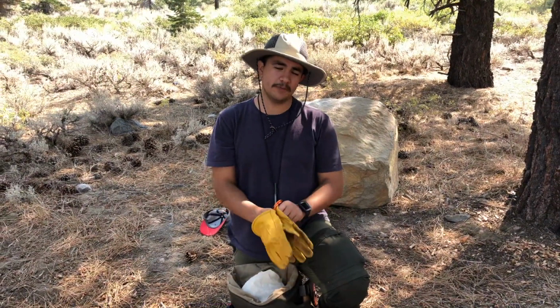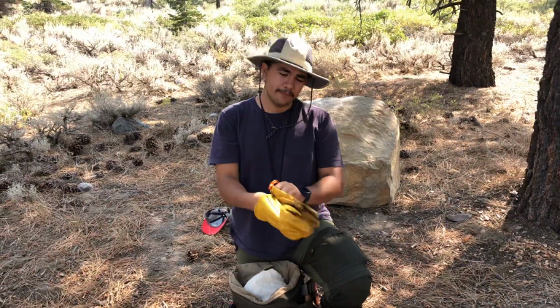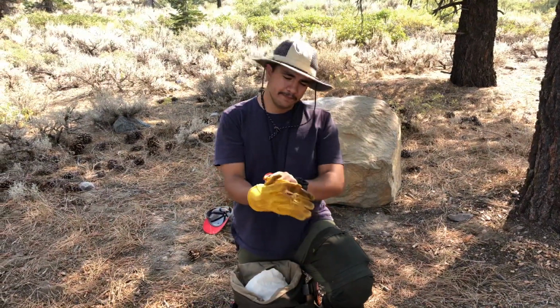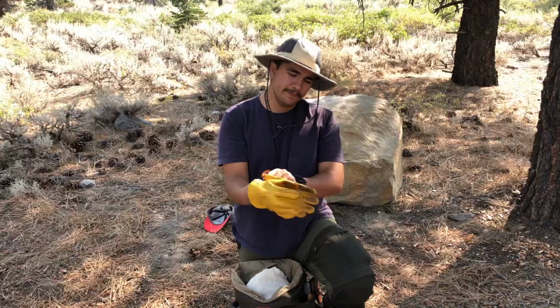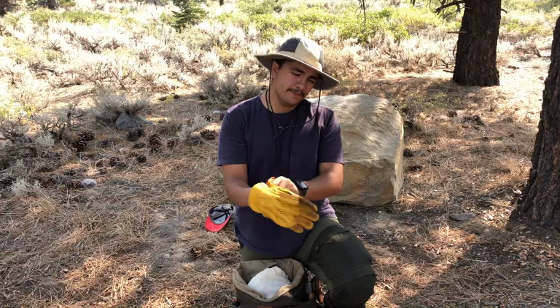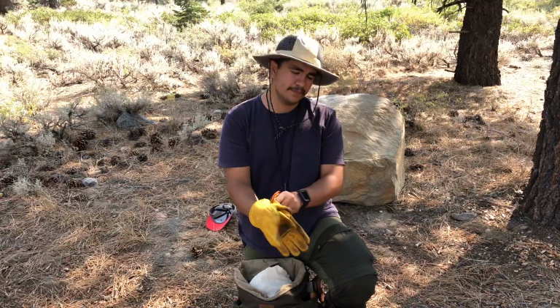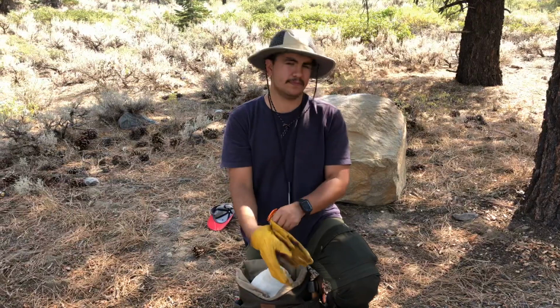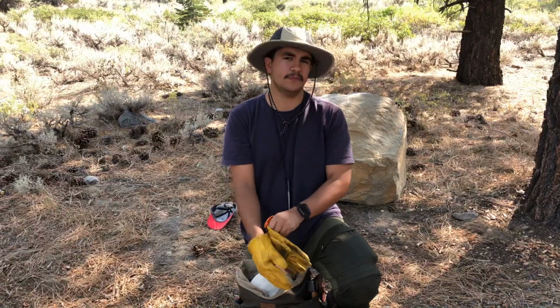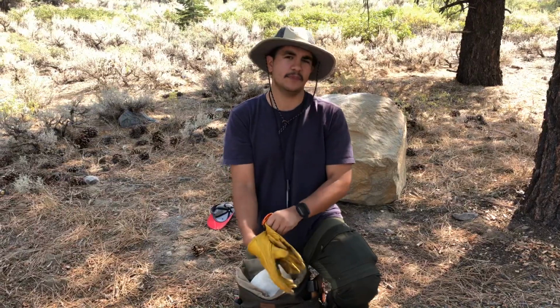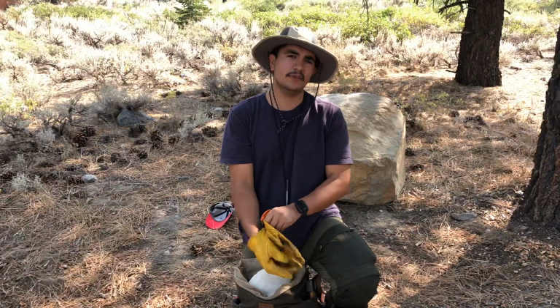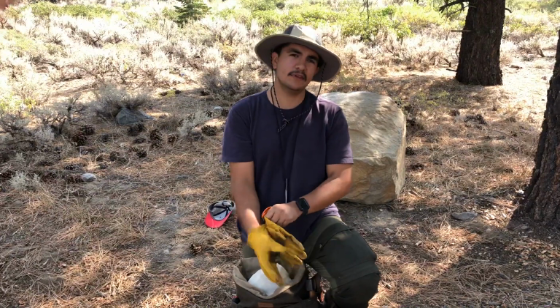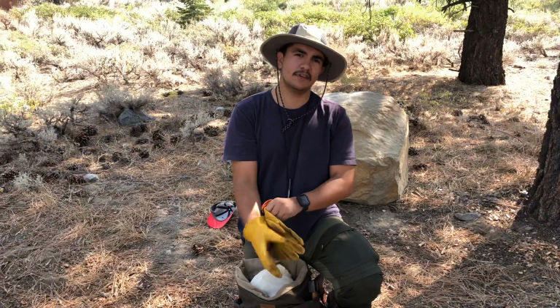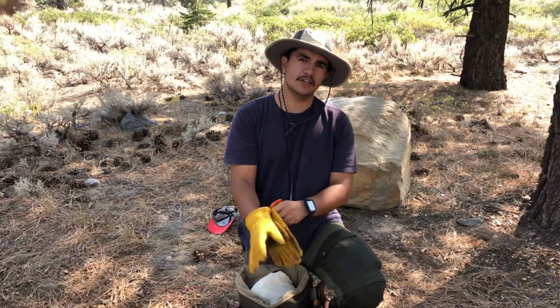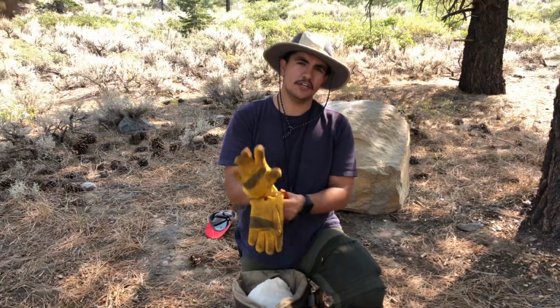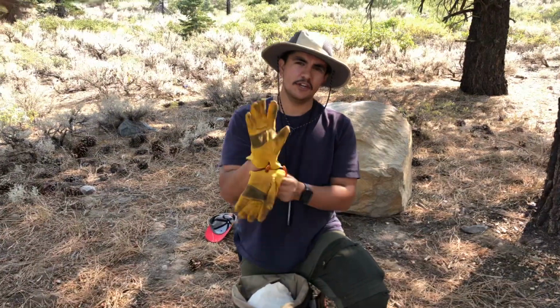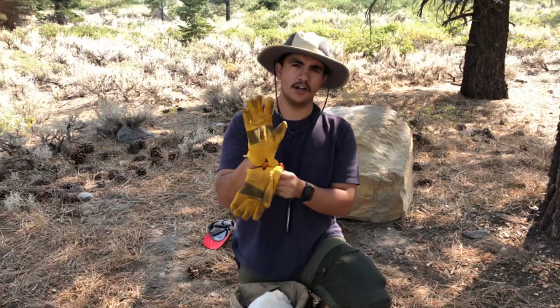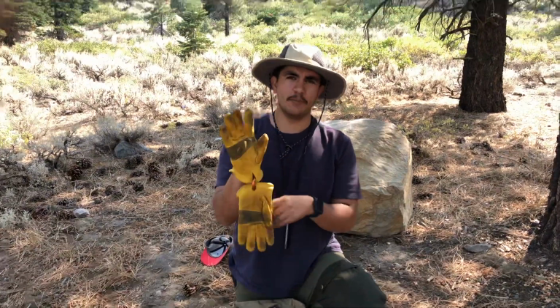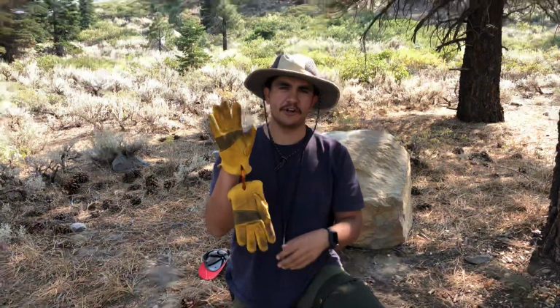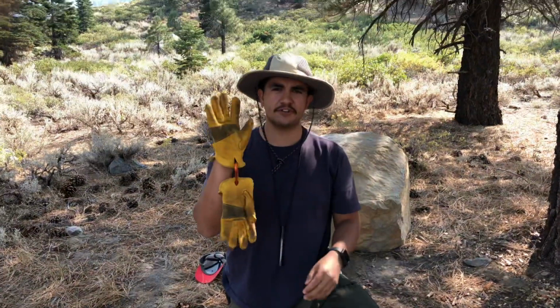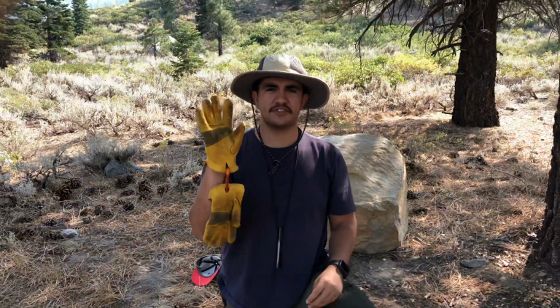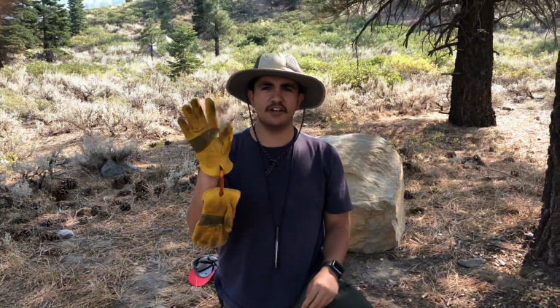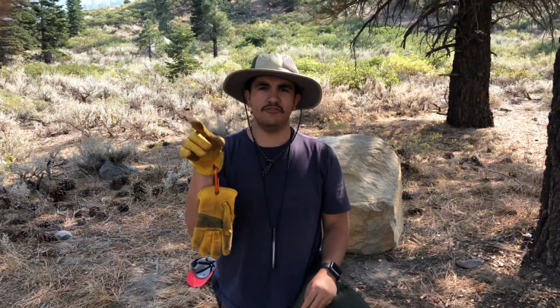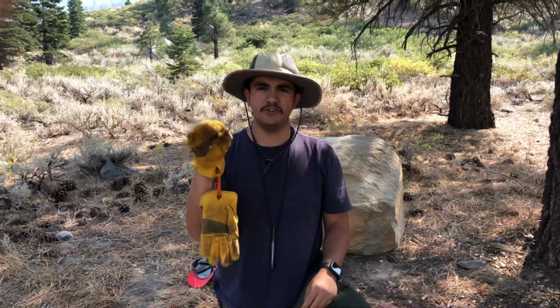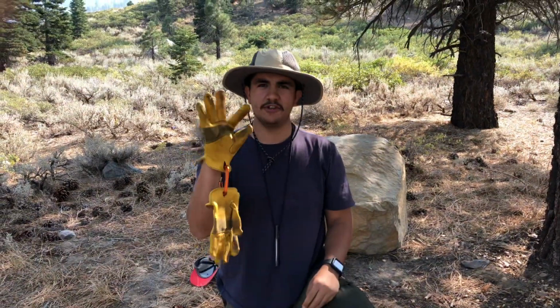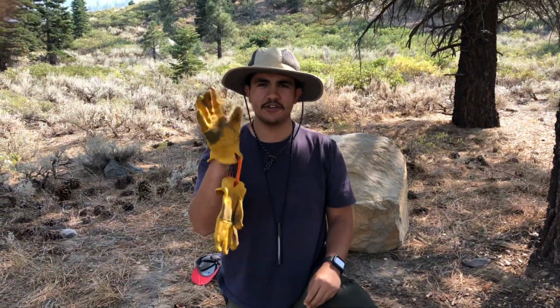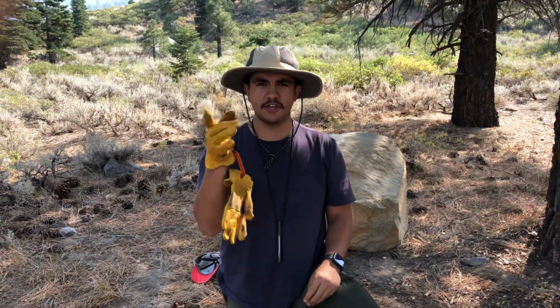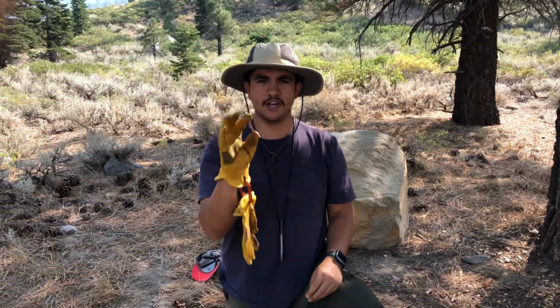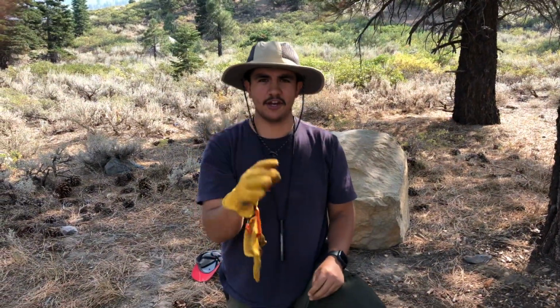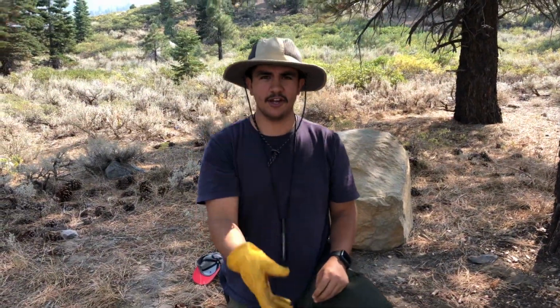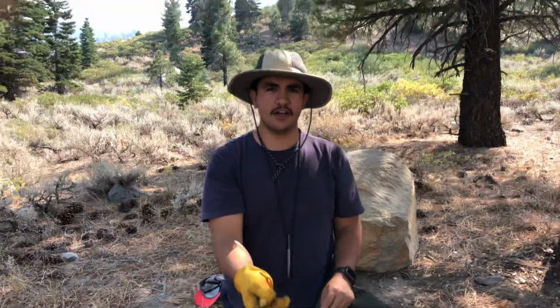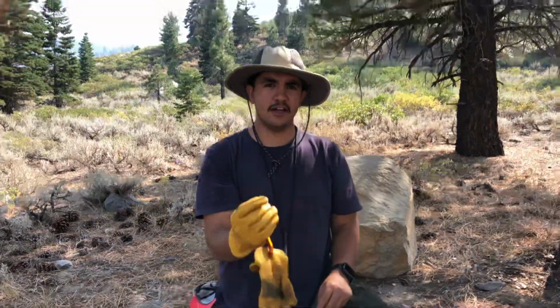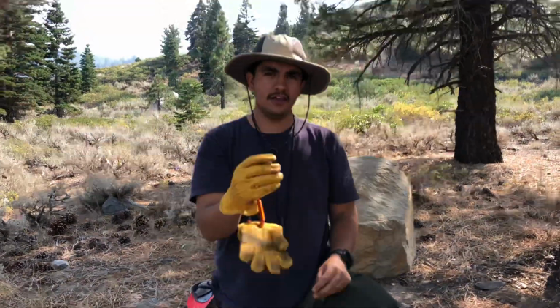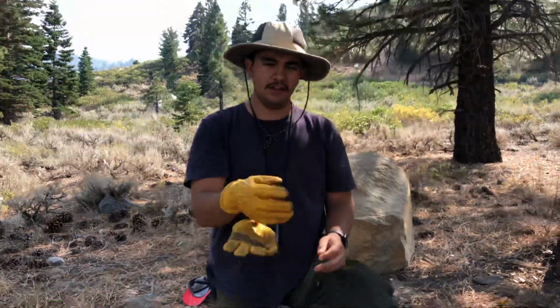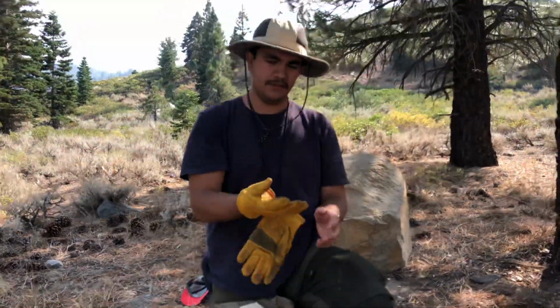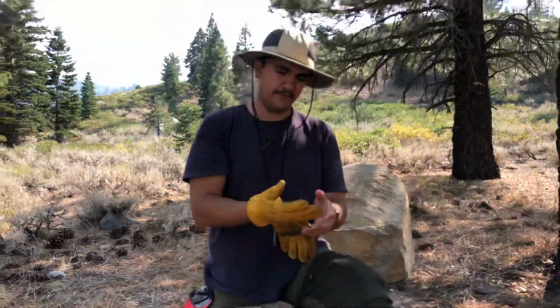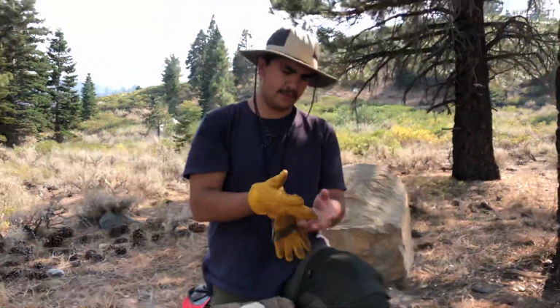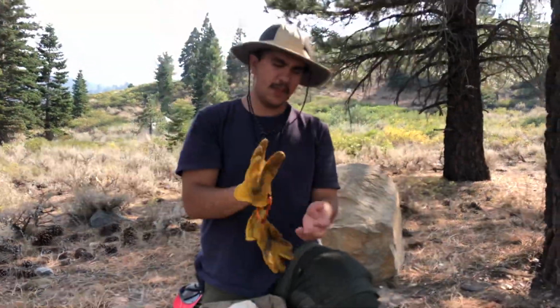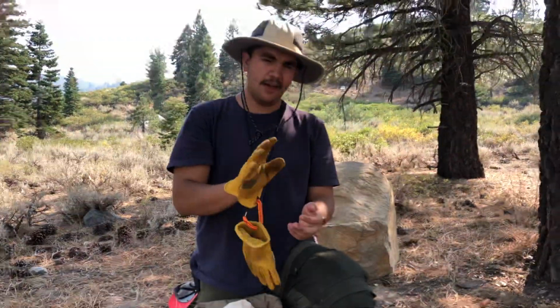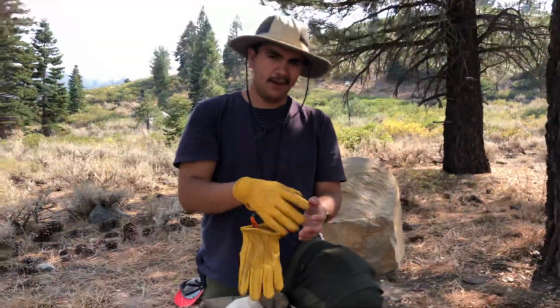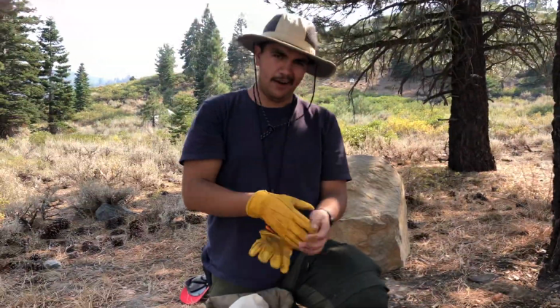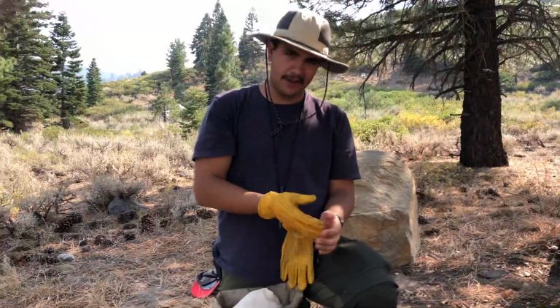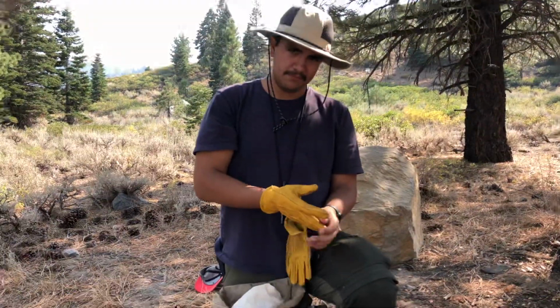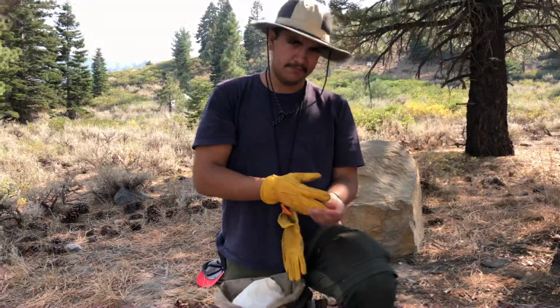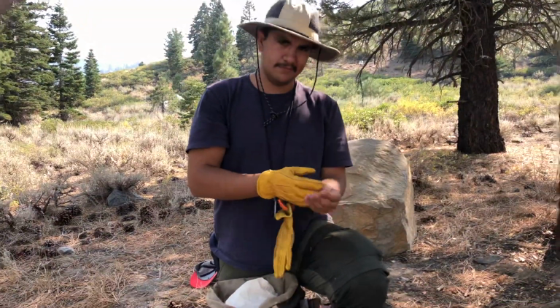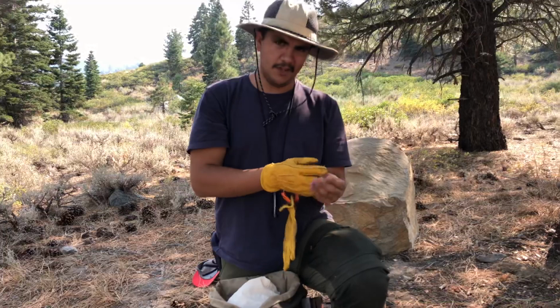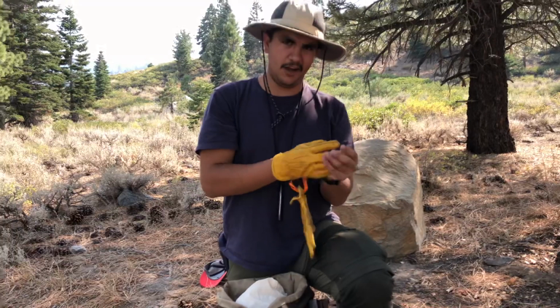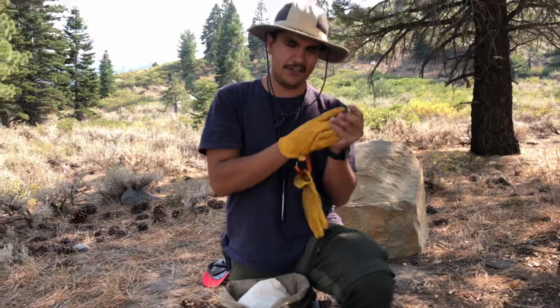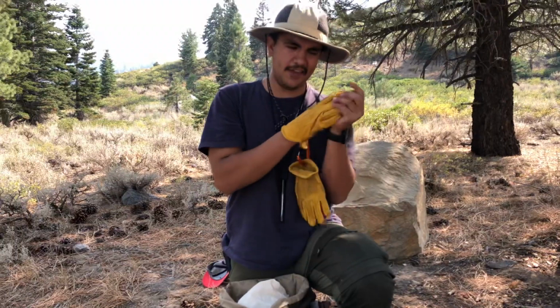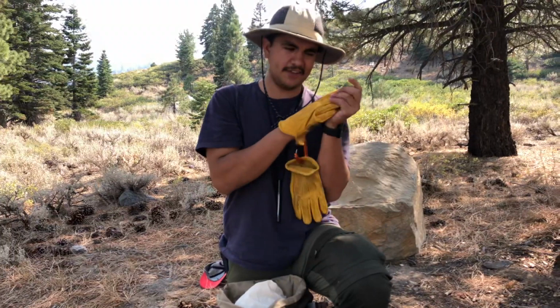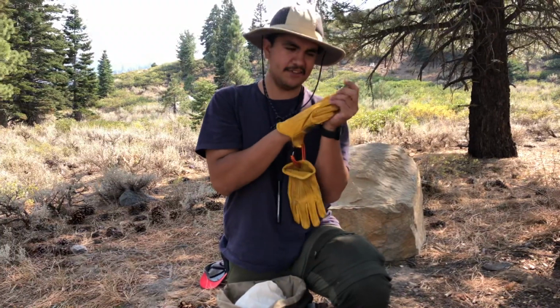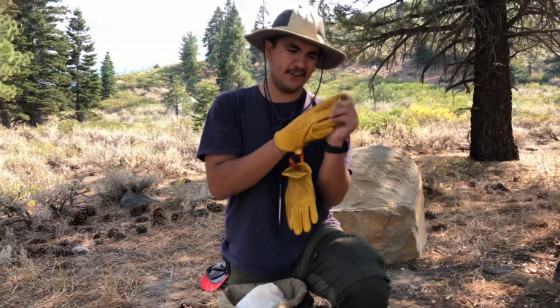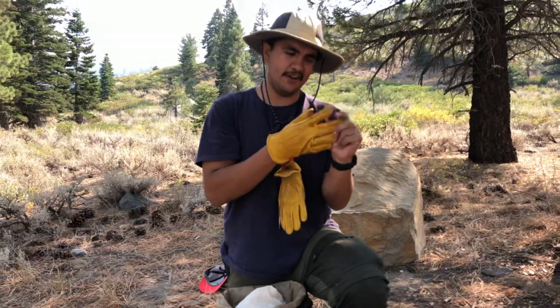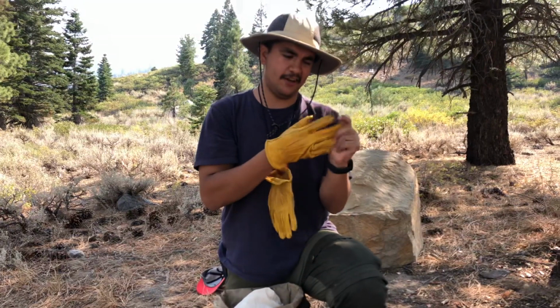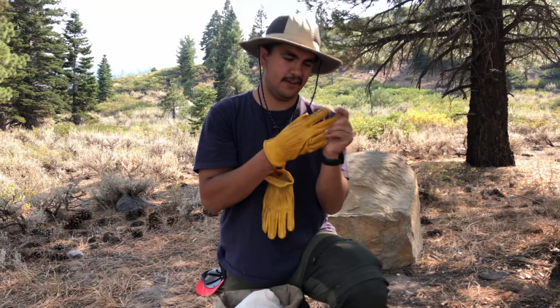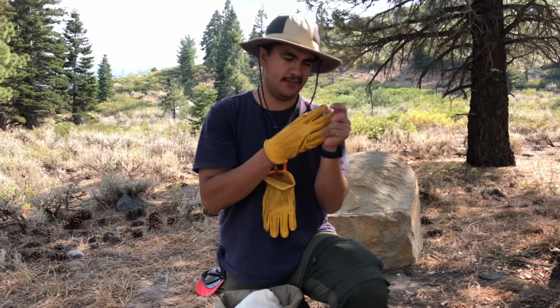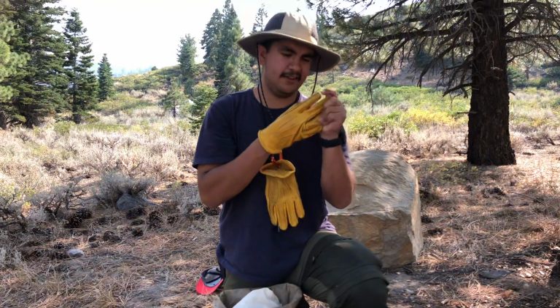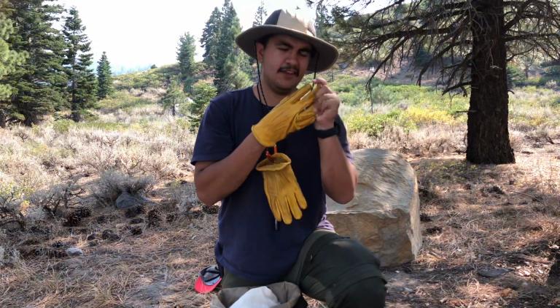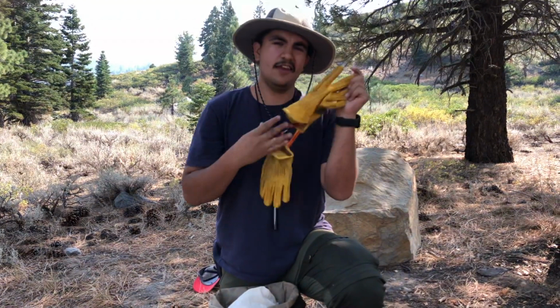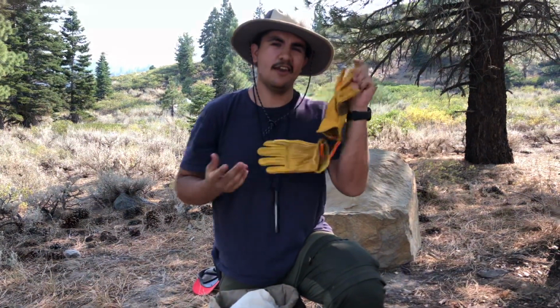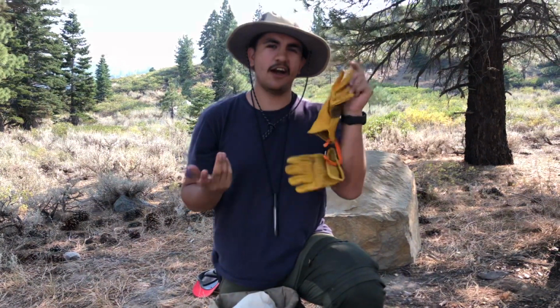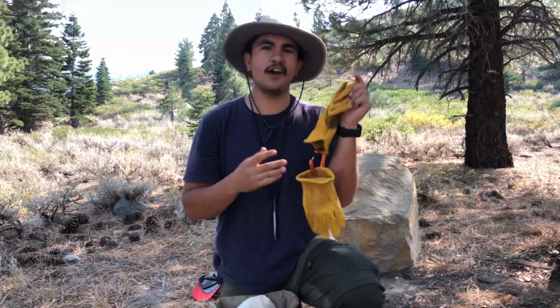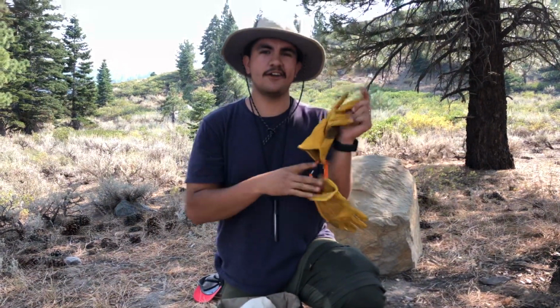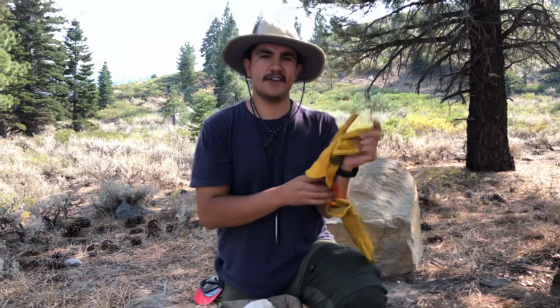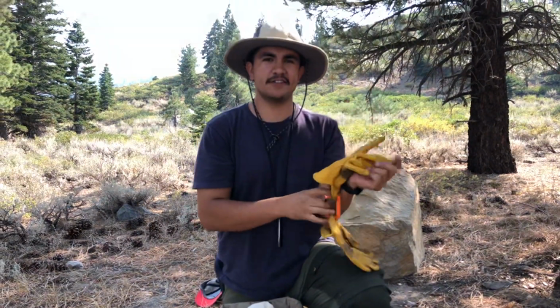I also have a pair of leather gloves. These are great for when you're boiling water so you don't burn yourself, for carrying hot things, and for not cutting your hands when you're sharpening your knife.